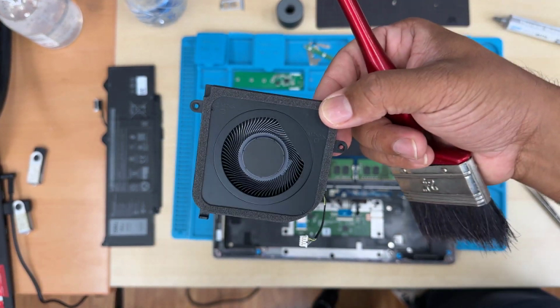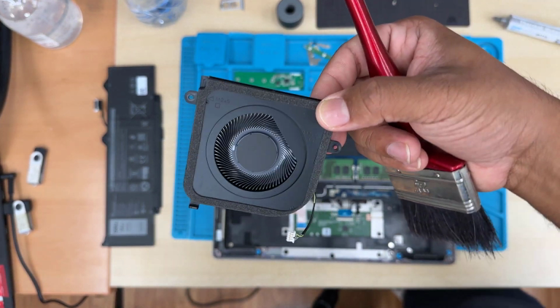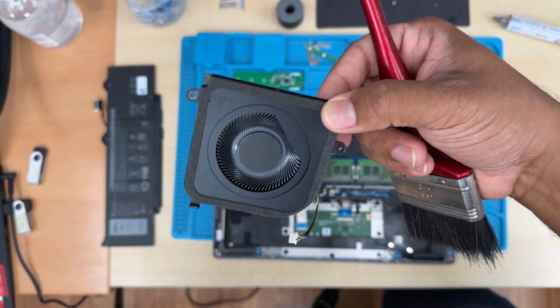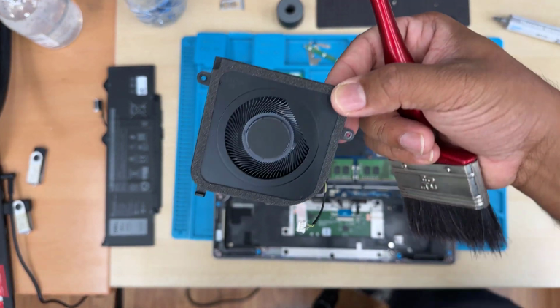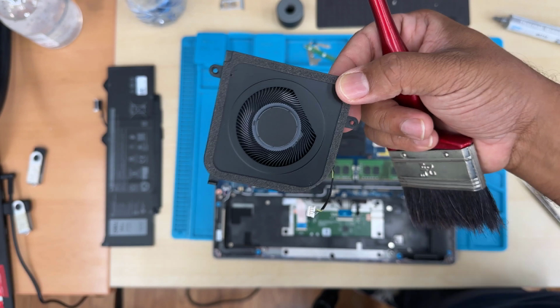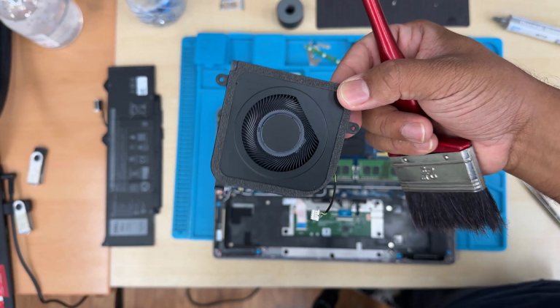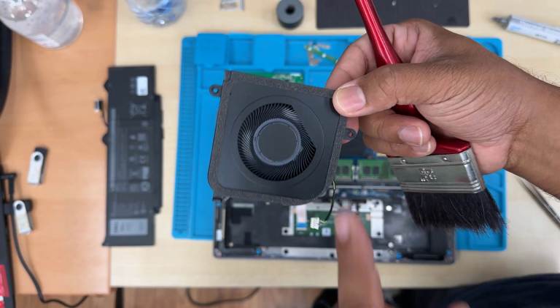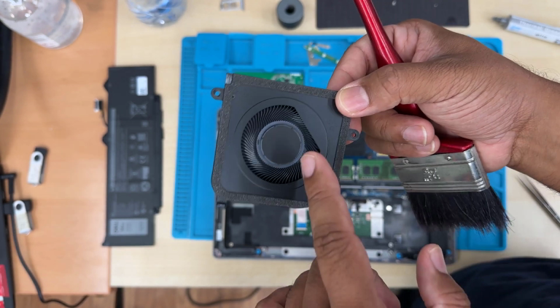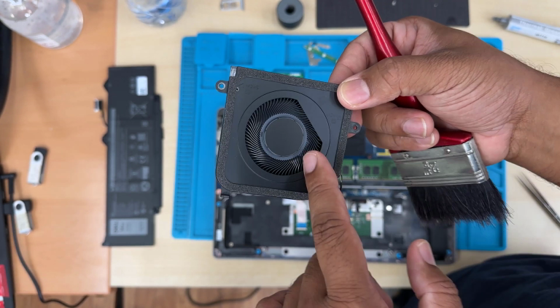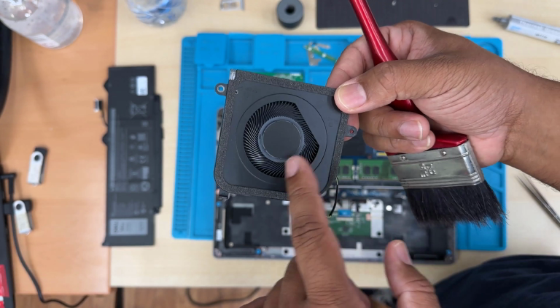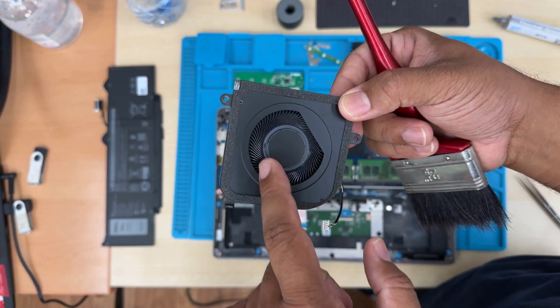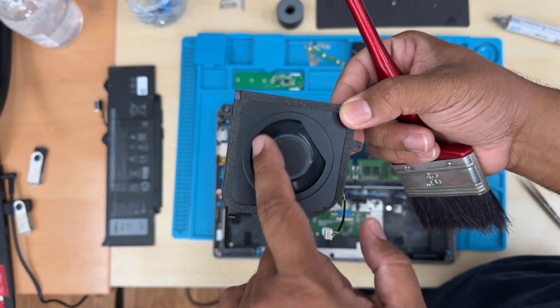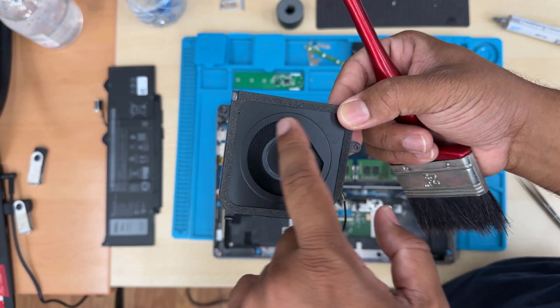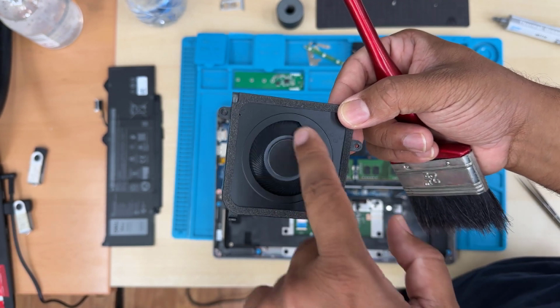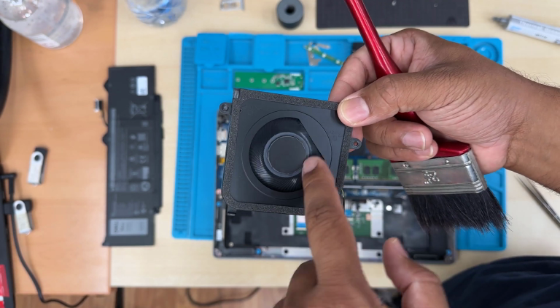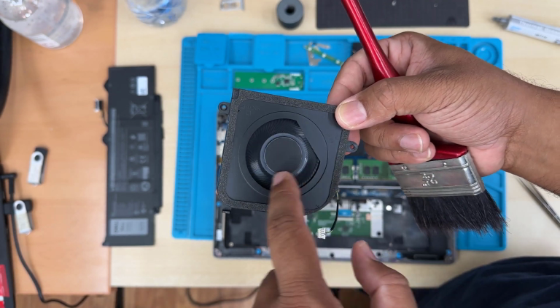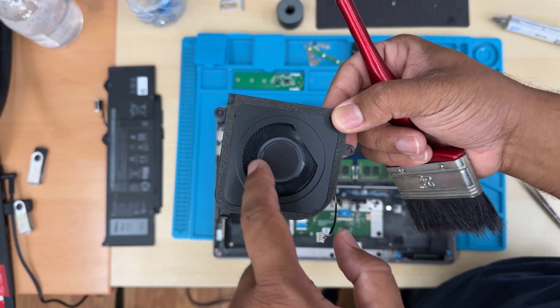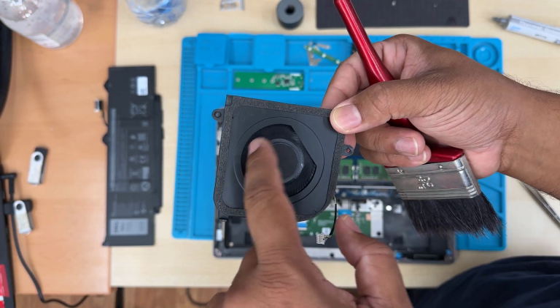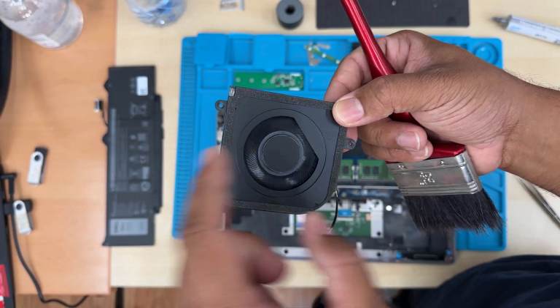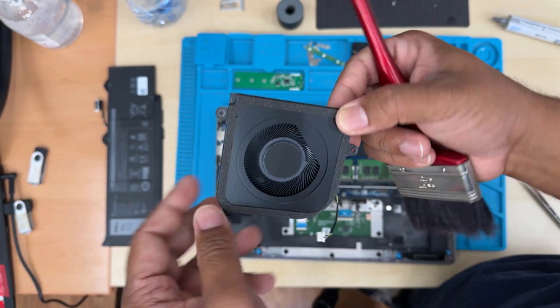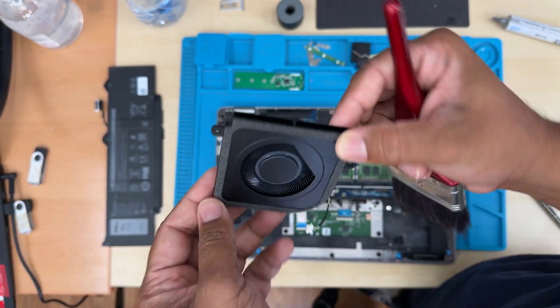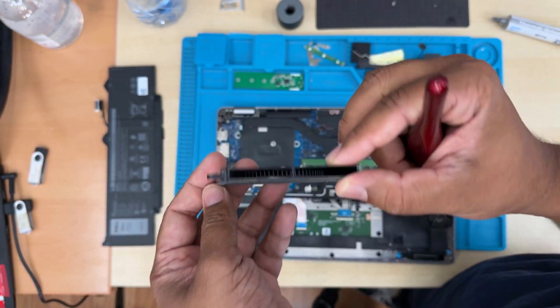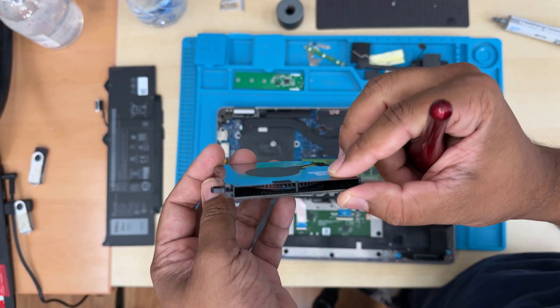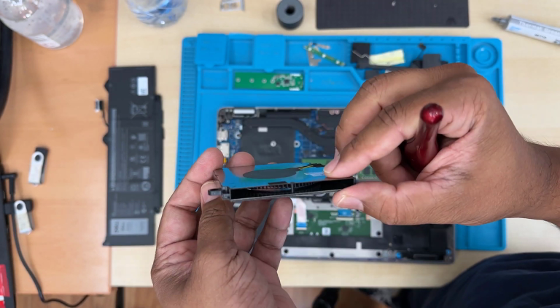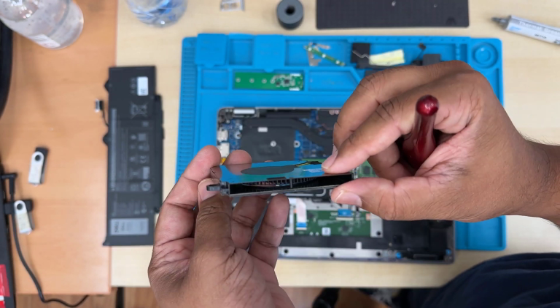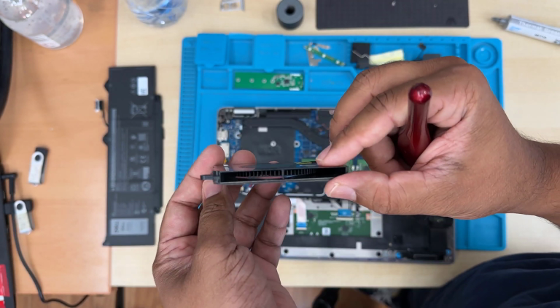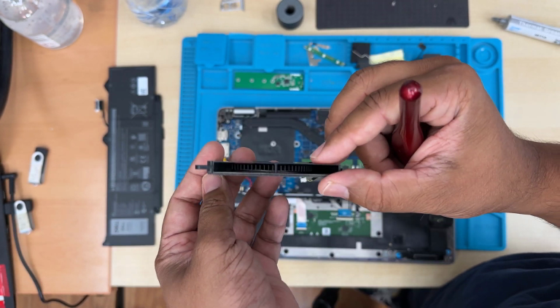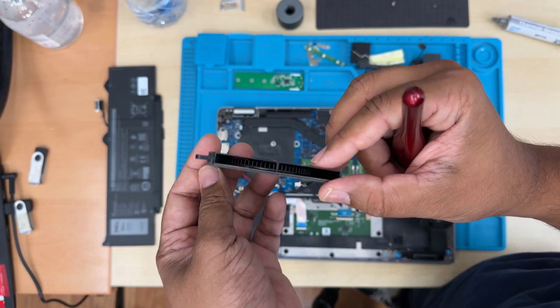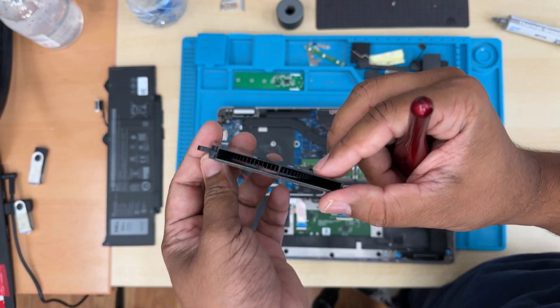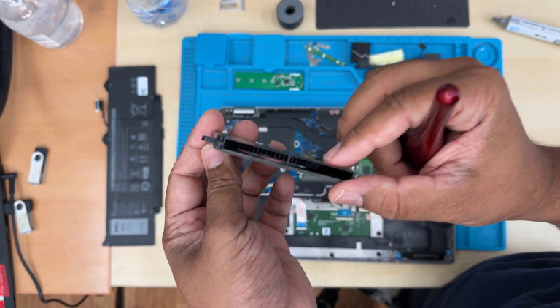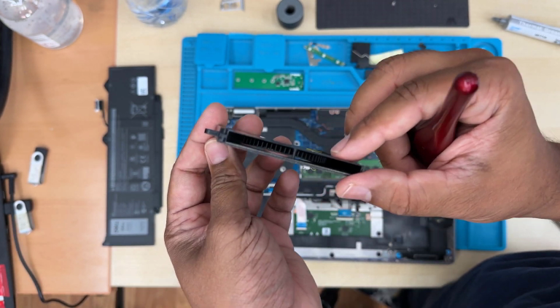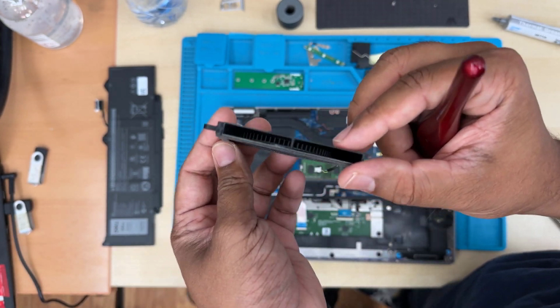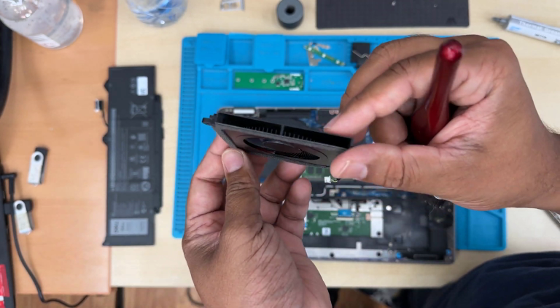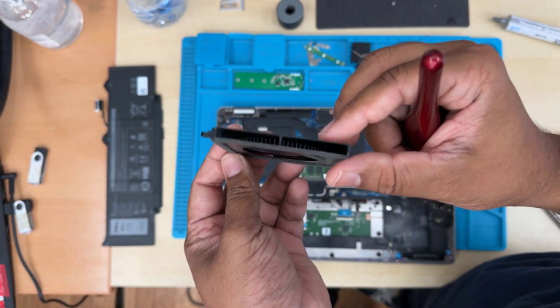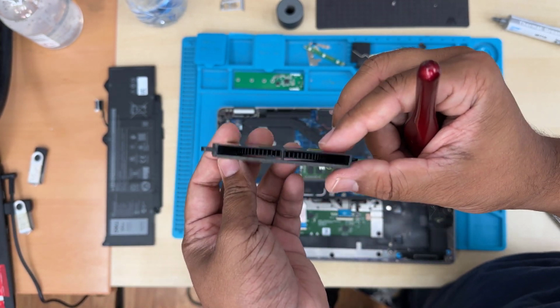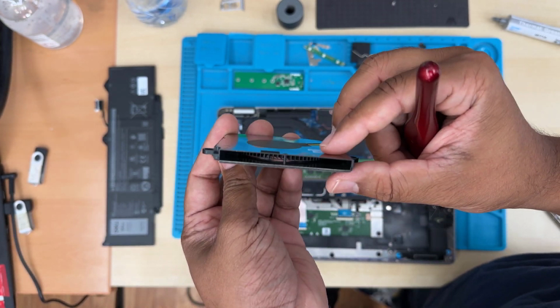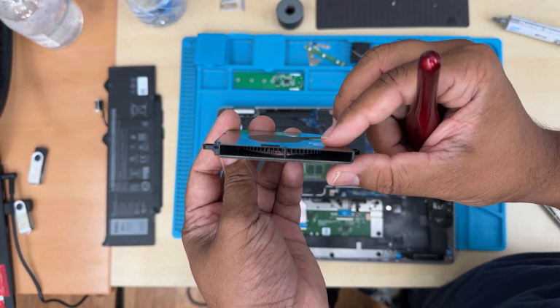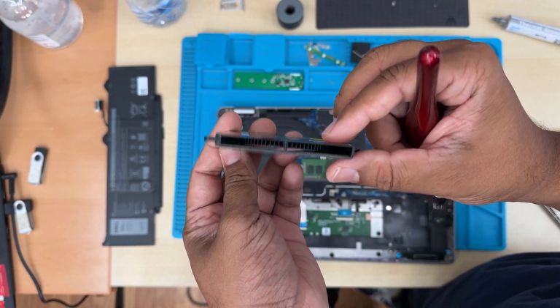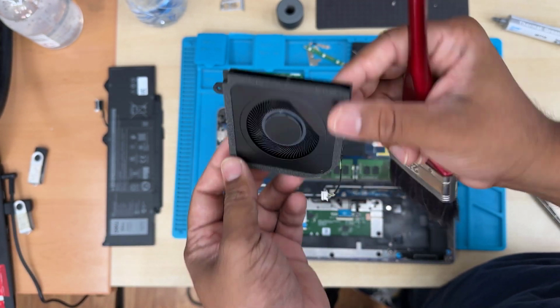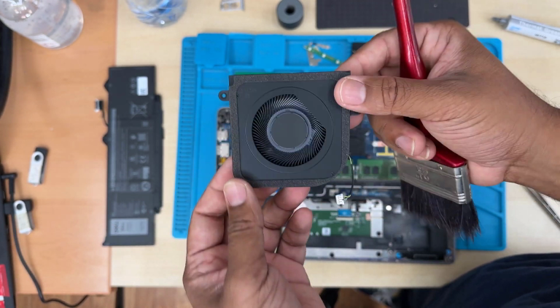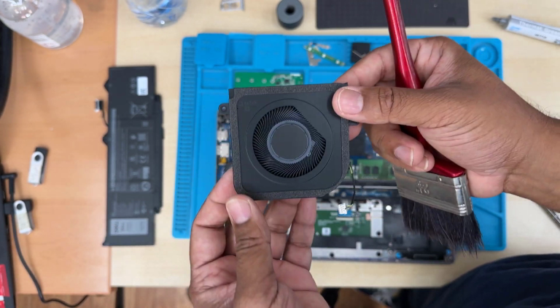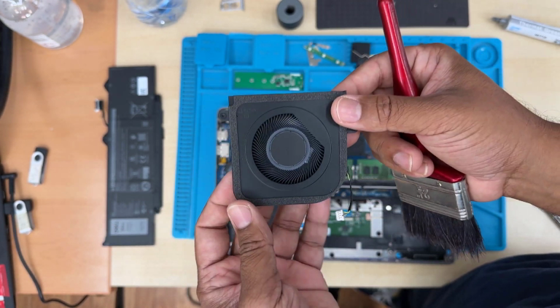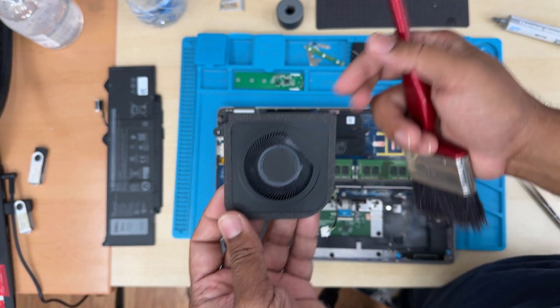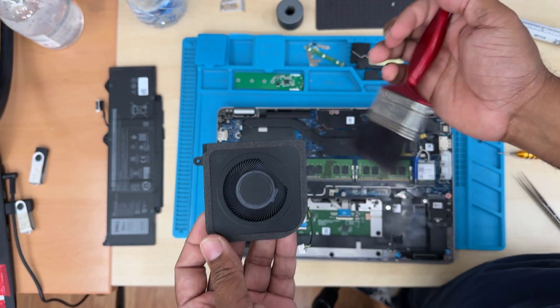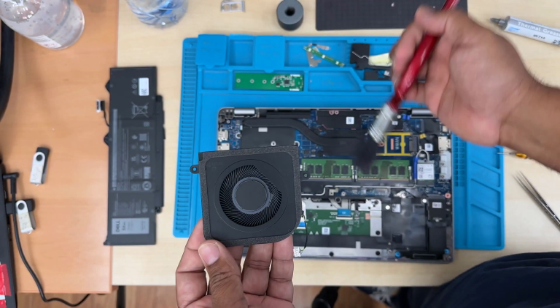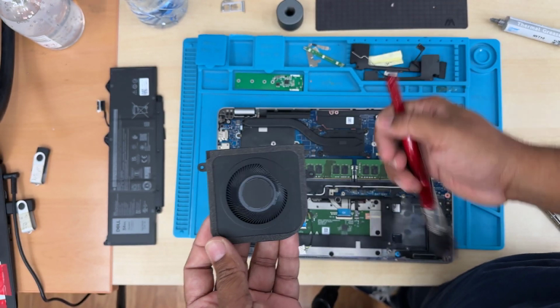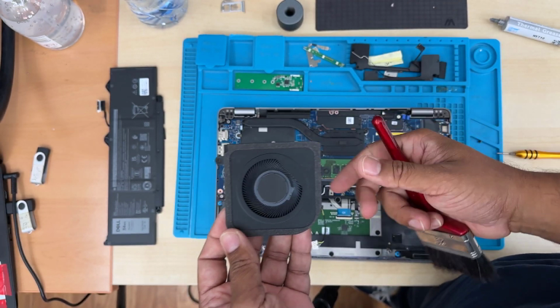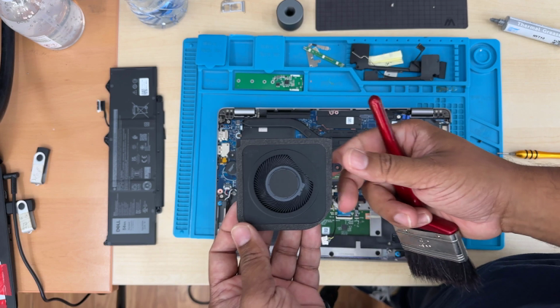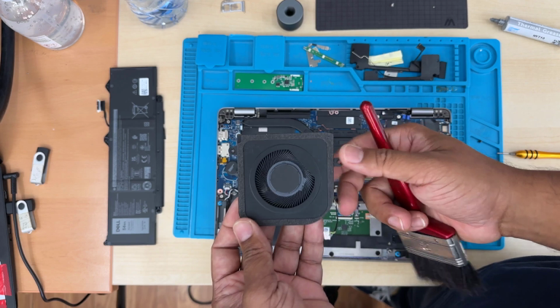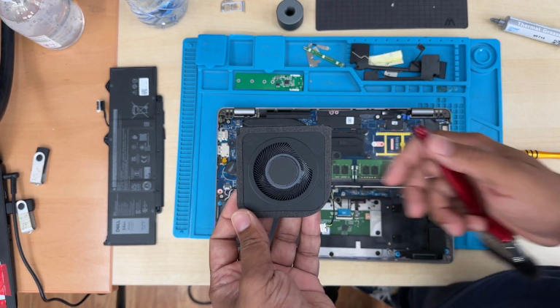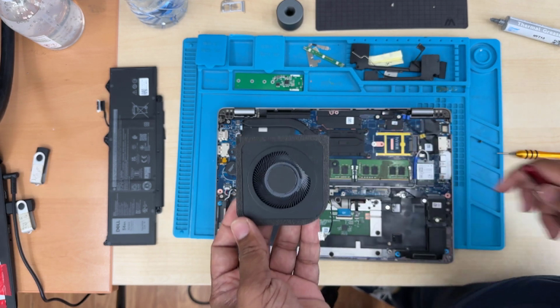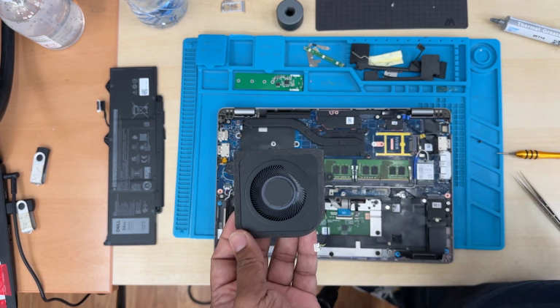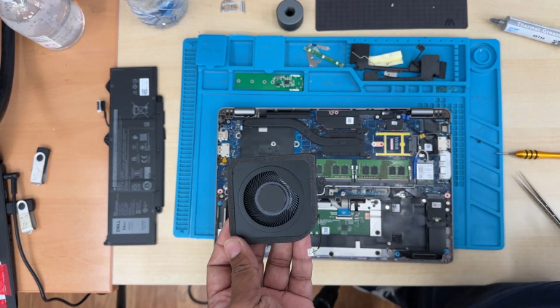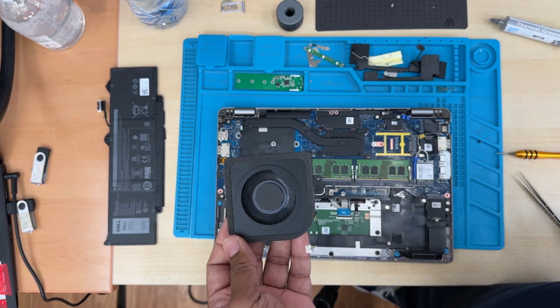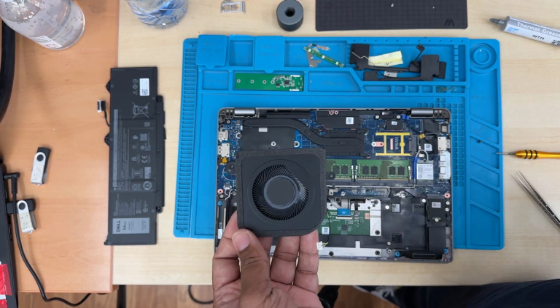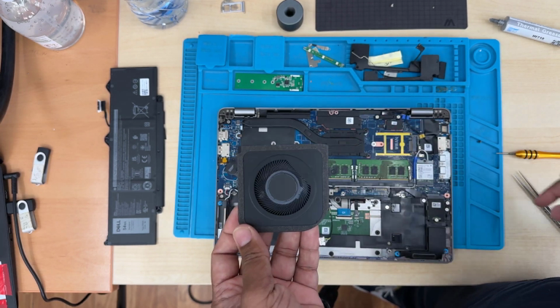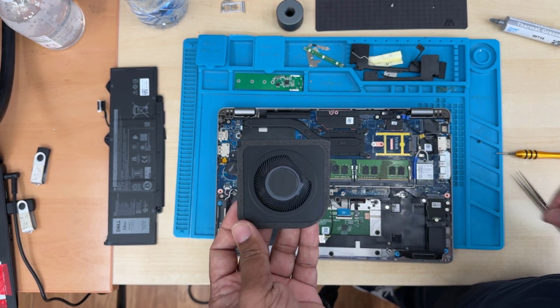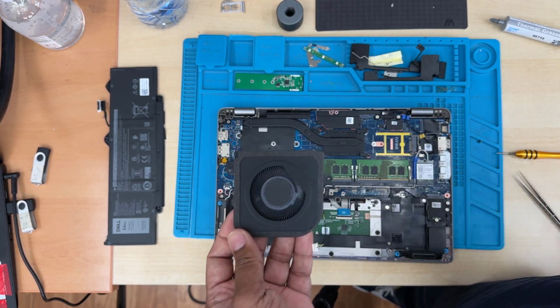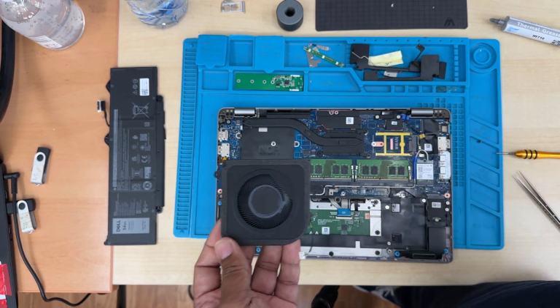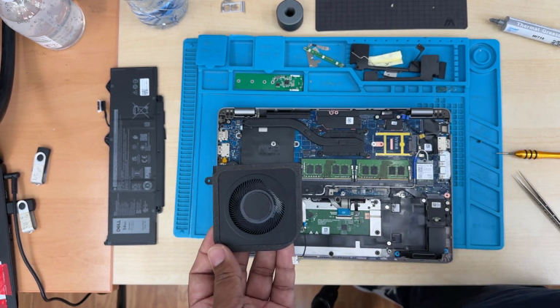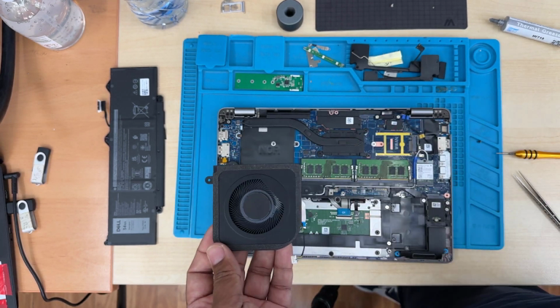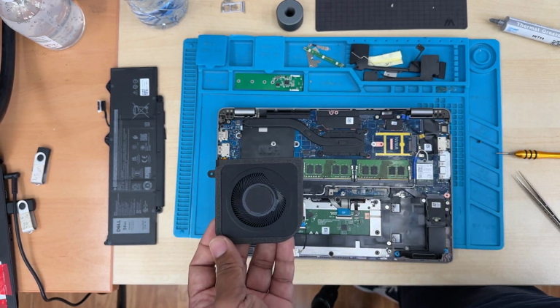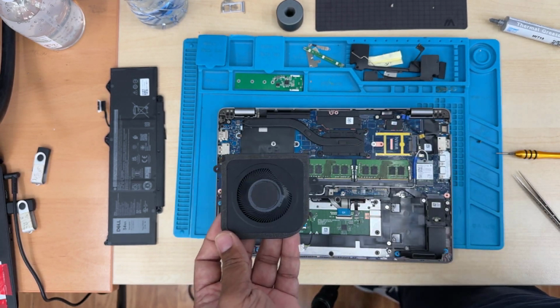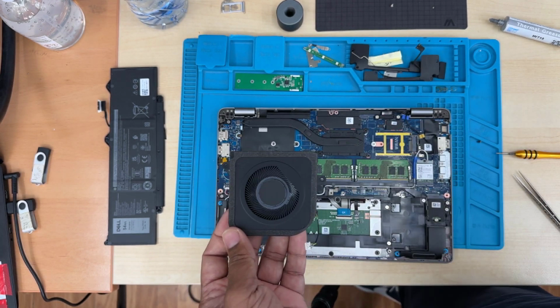Let's put everything back. That's how you replace the CPU fan, battery, and upgrade the memory stick.